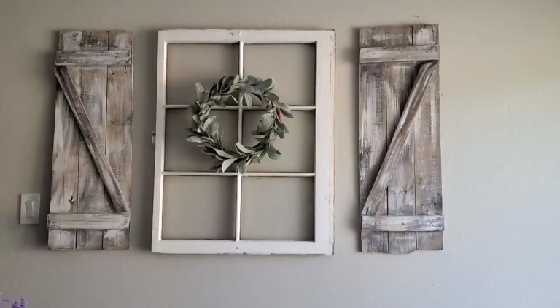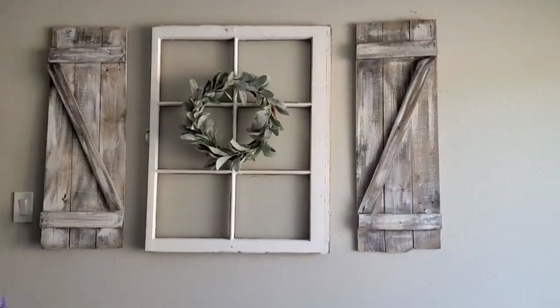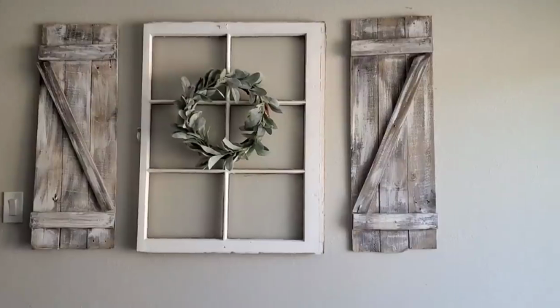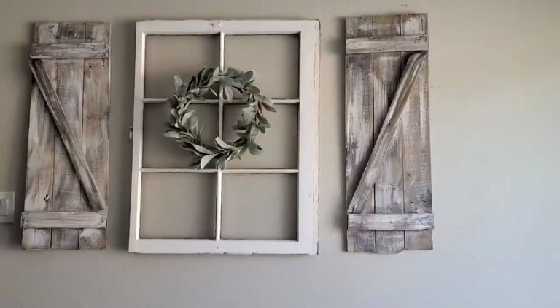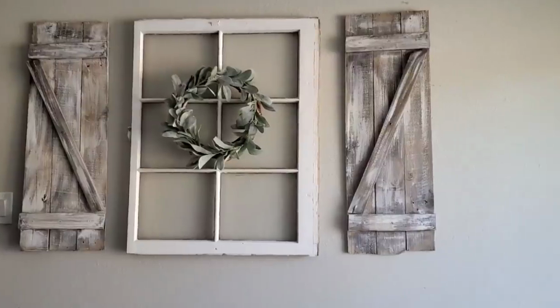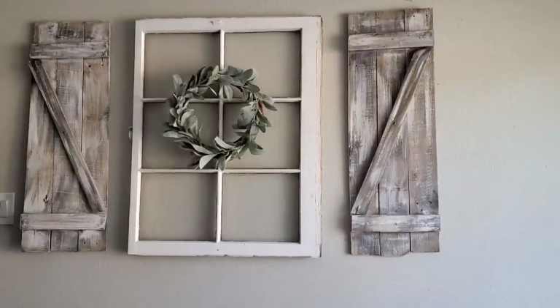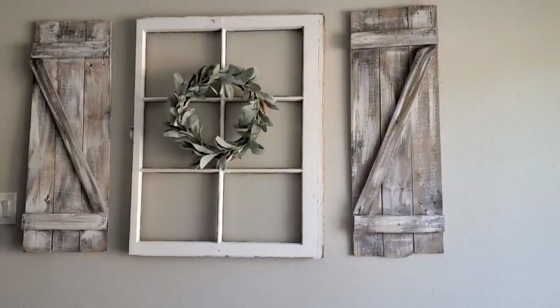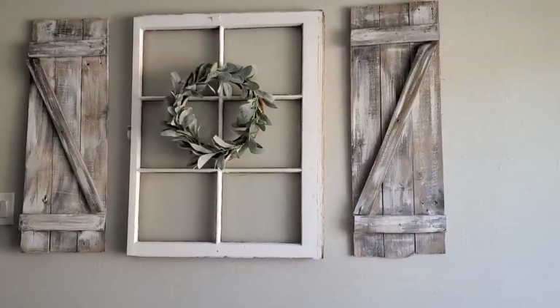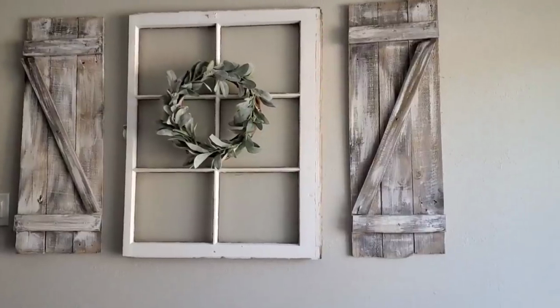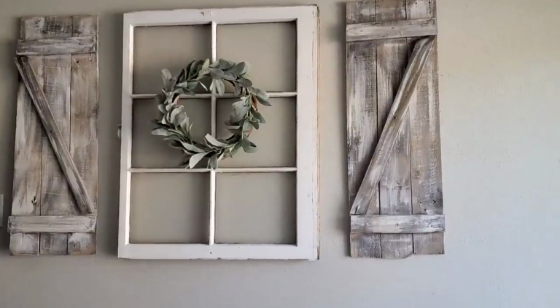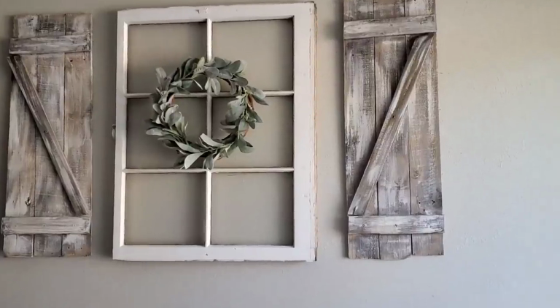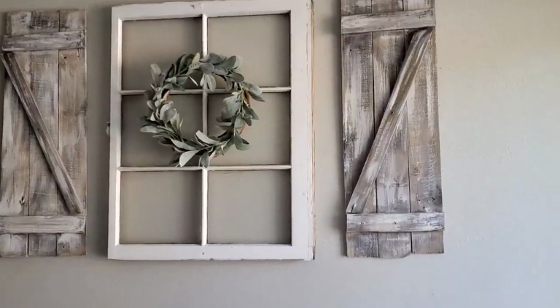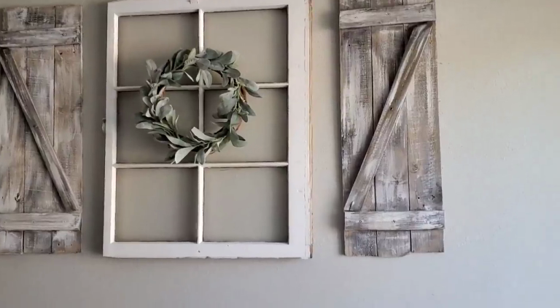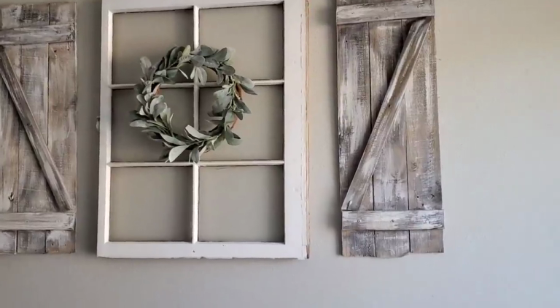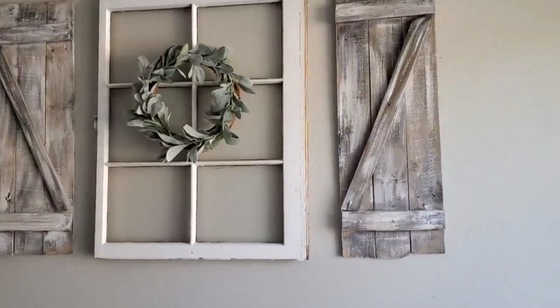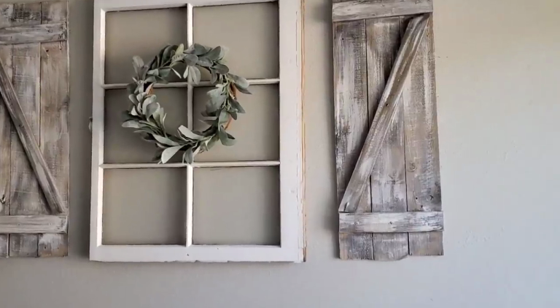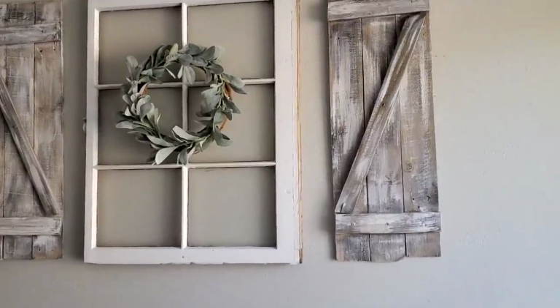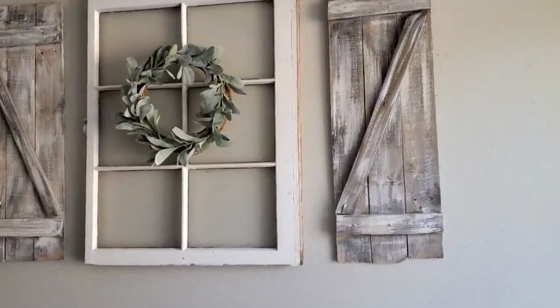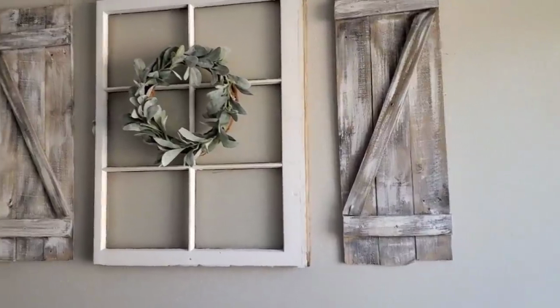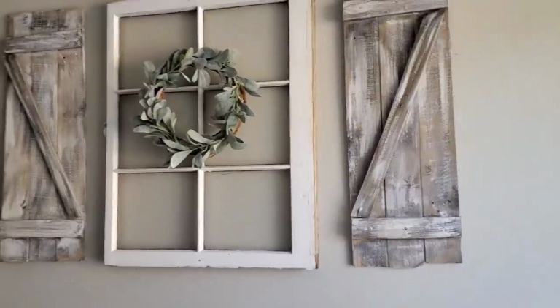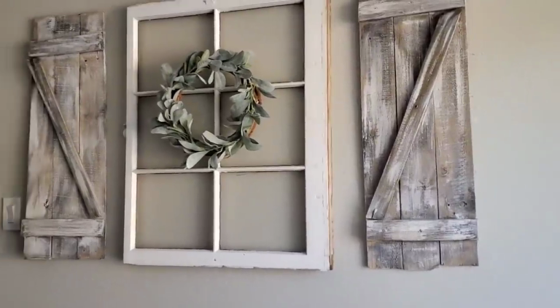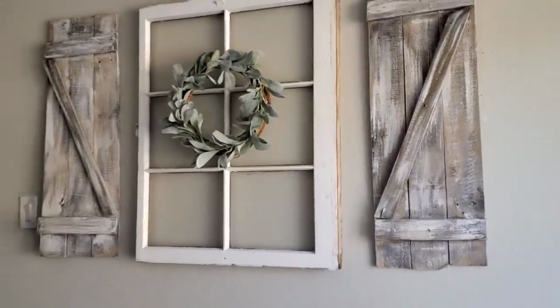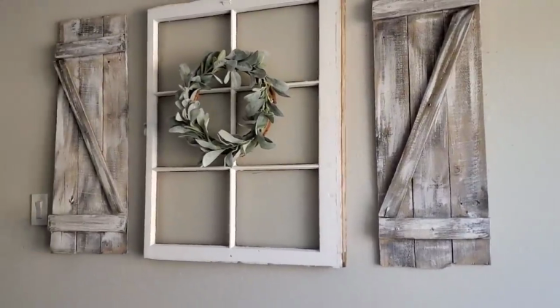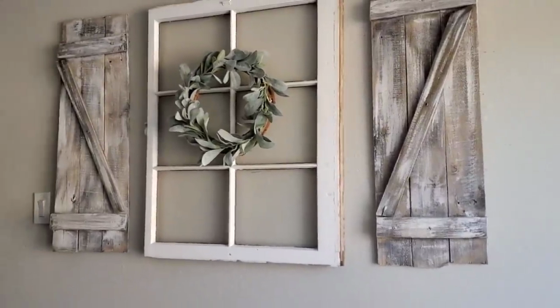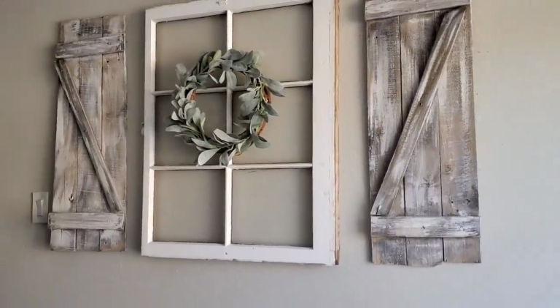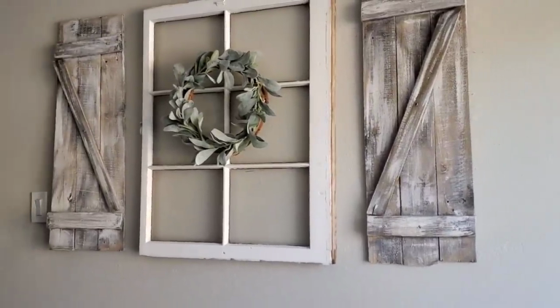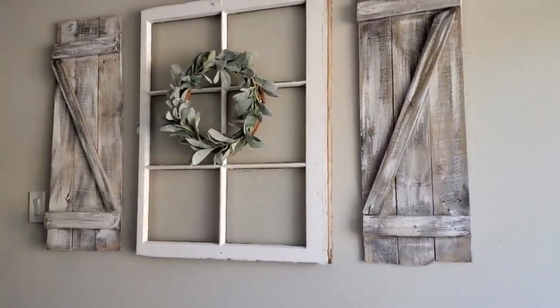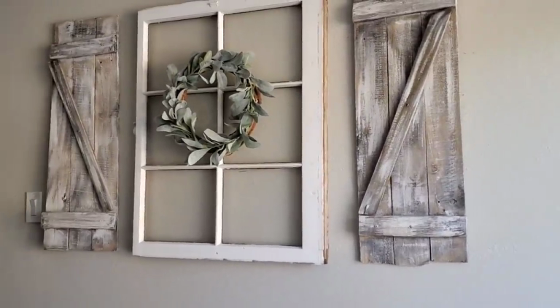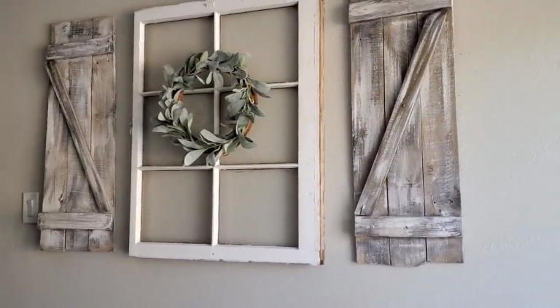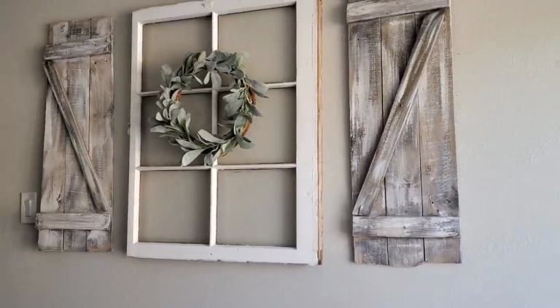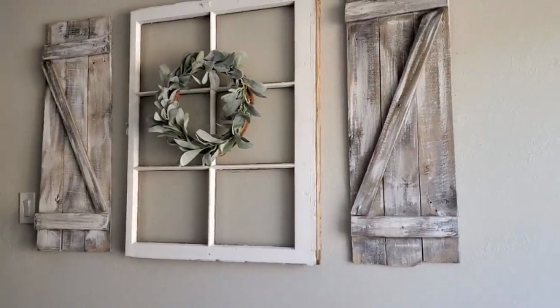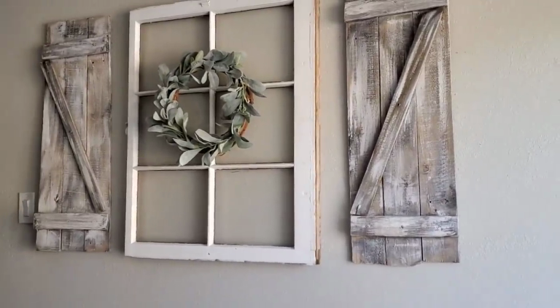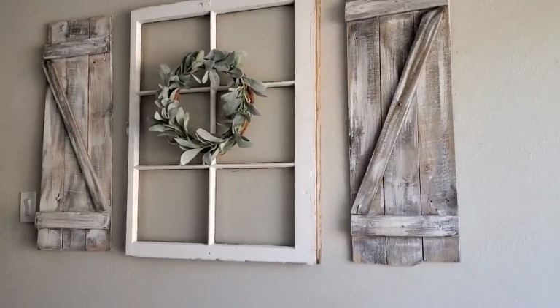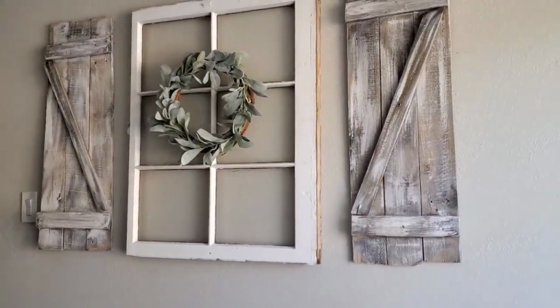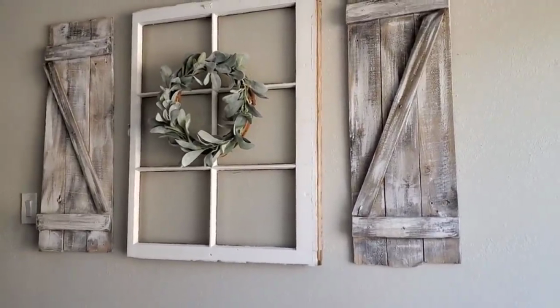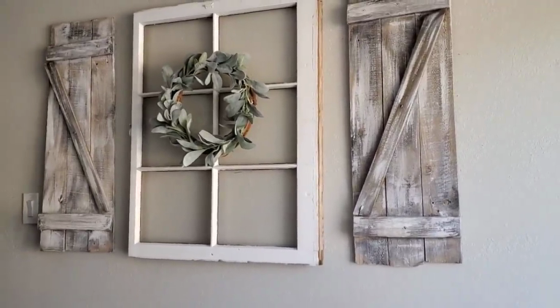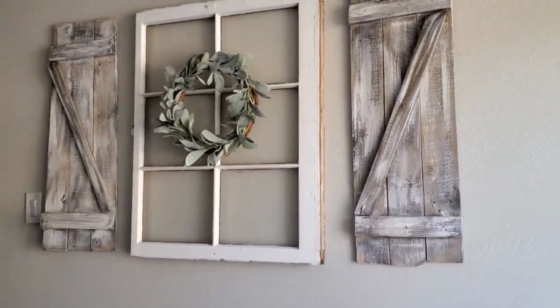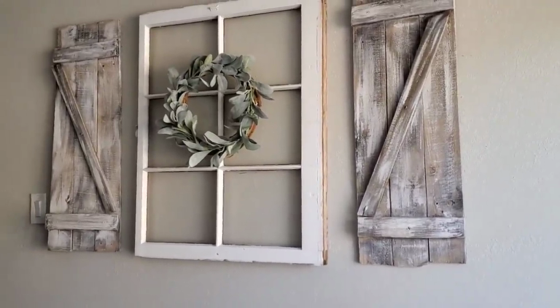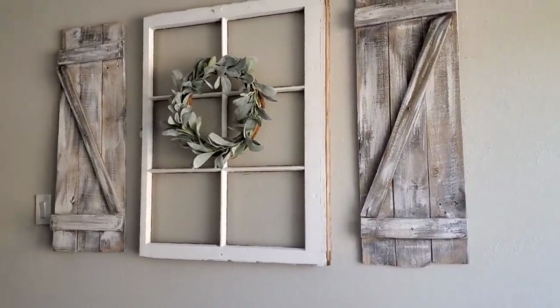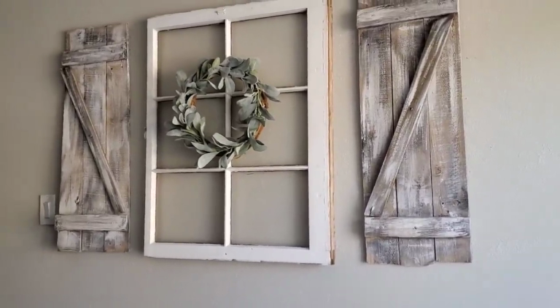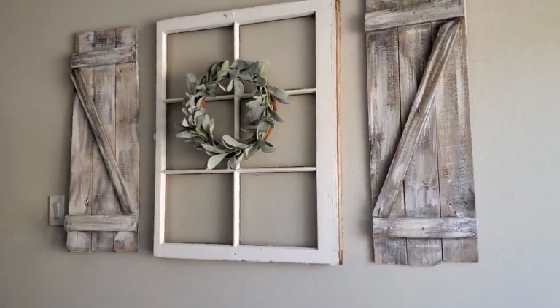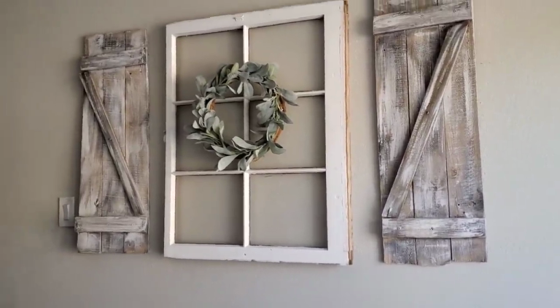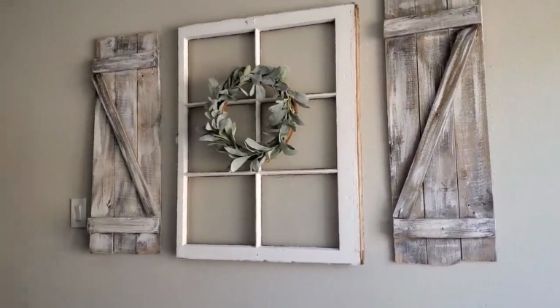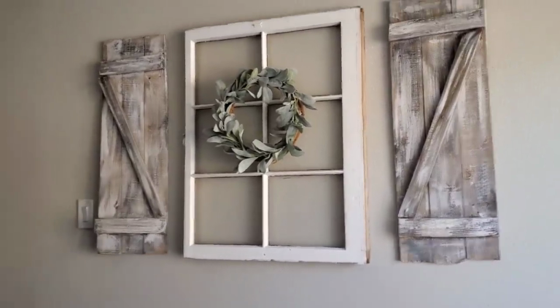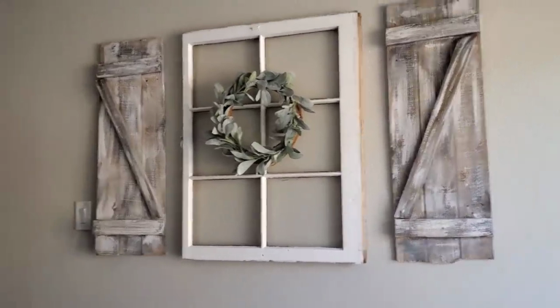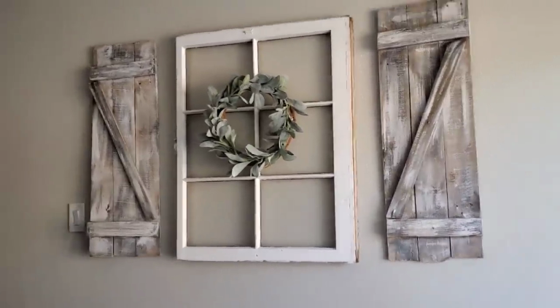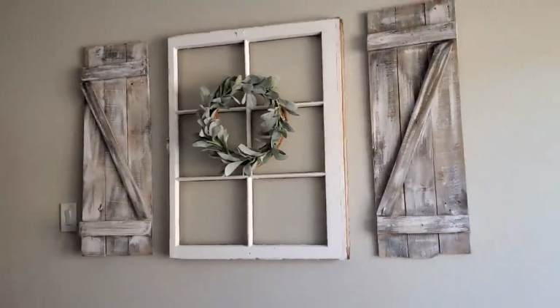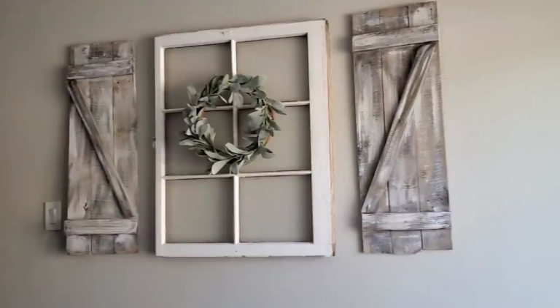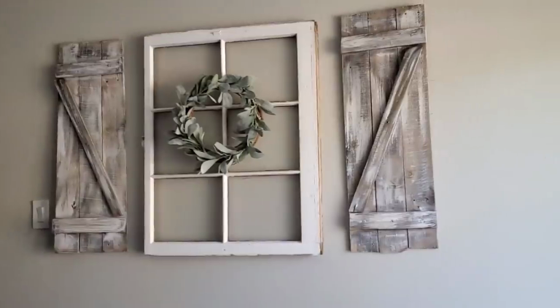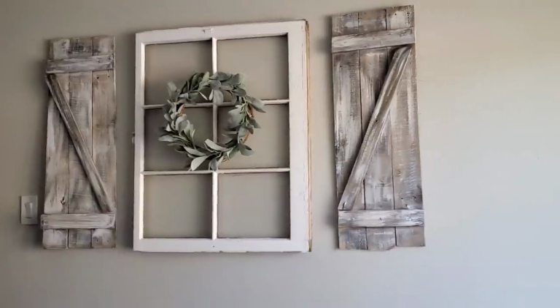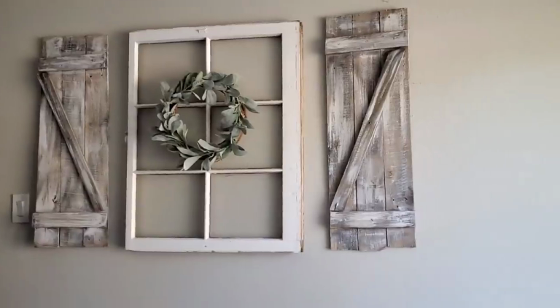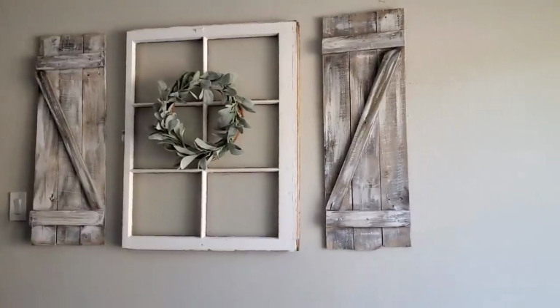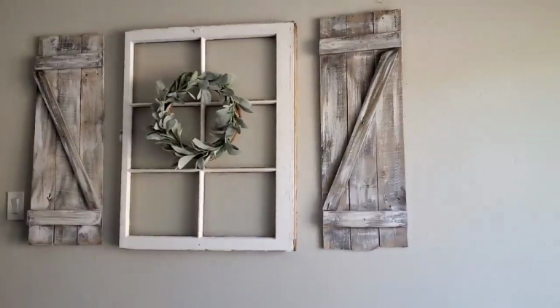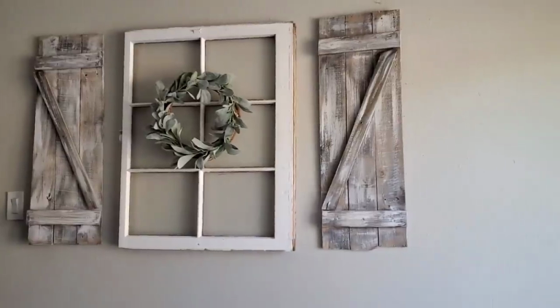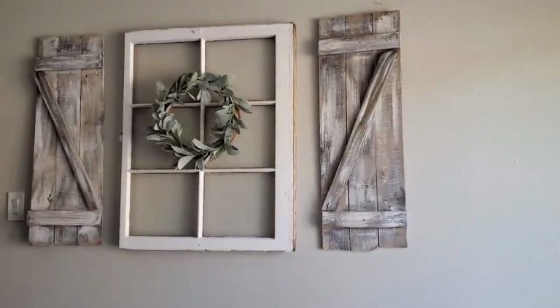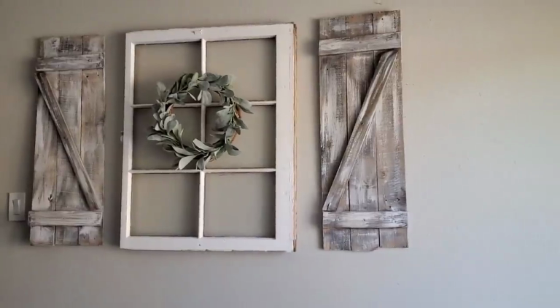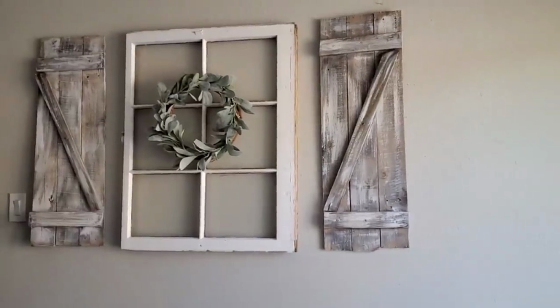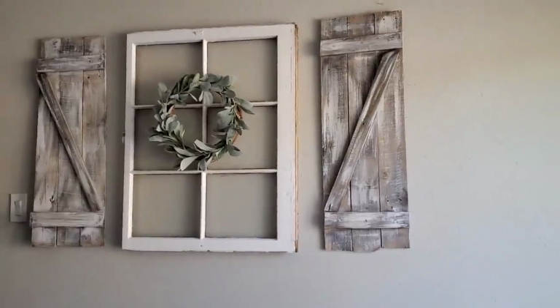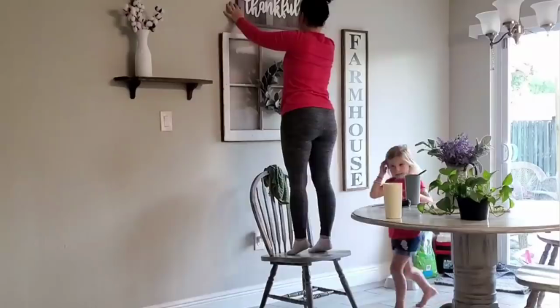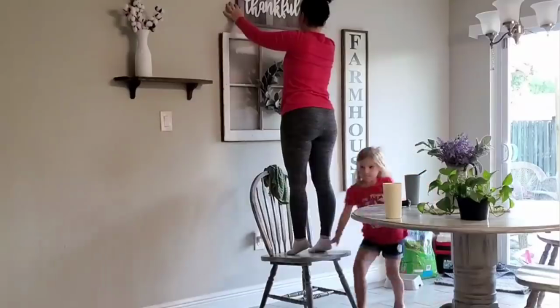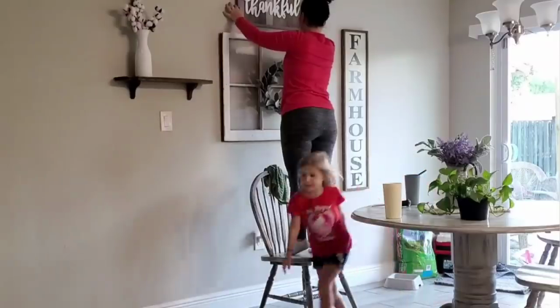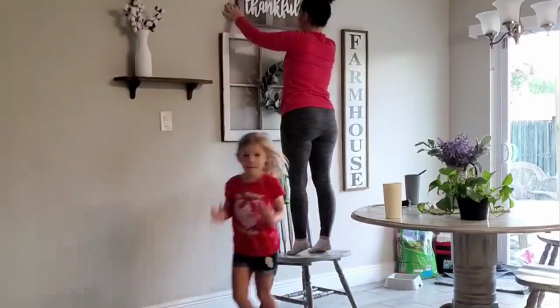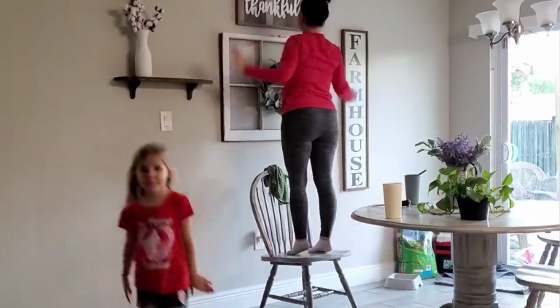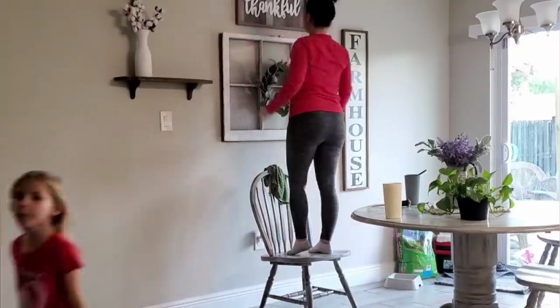Hey everyone, welcome back to my channel. So in today's video I'm going to show you guys how I made these really cute rustic shutters.